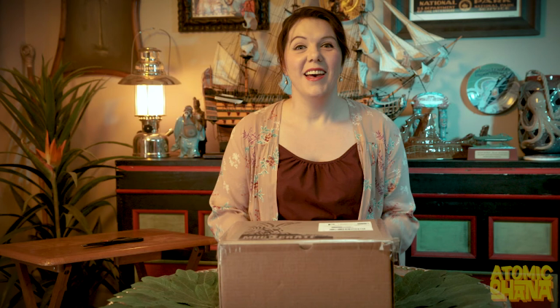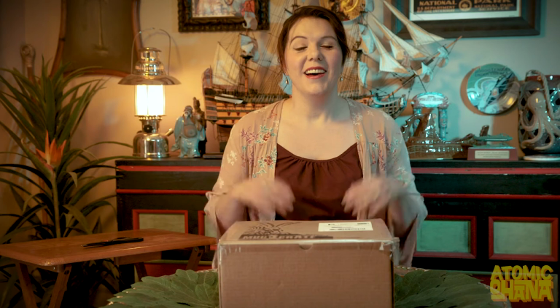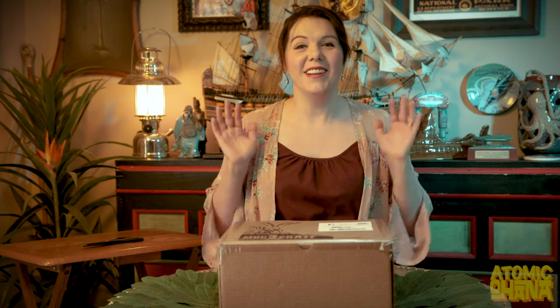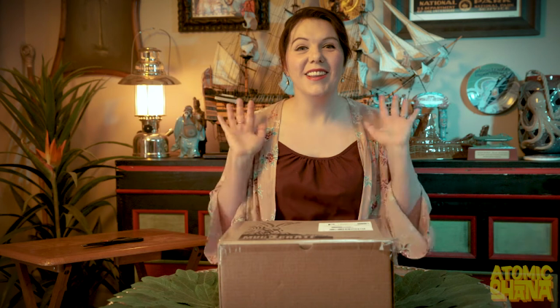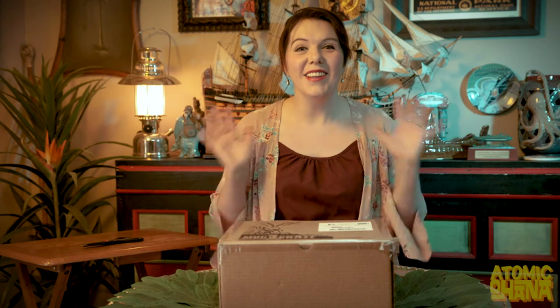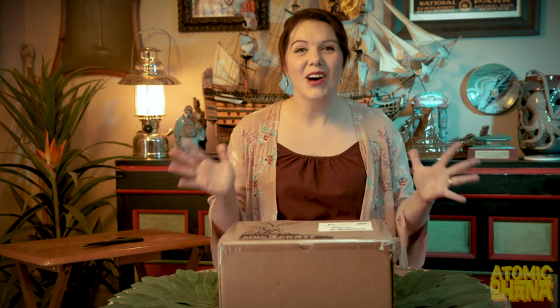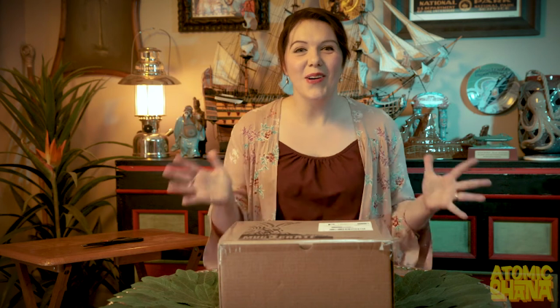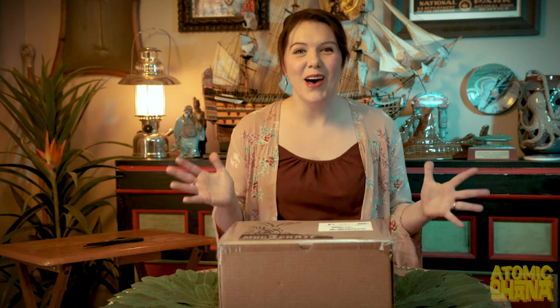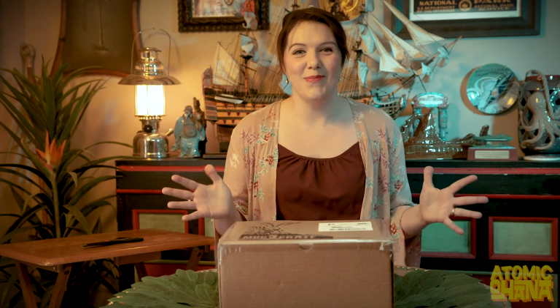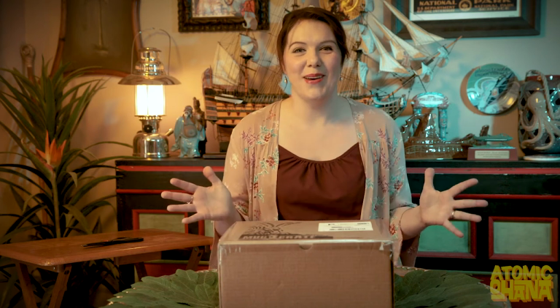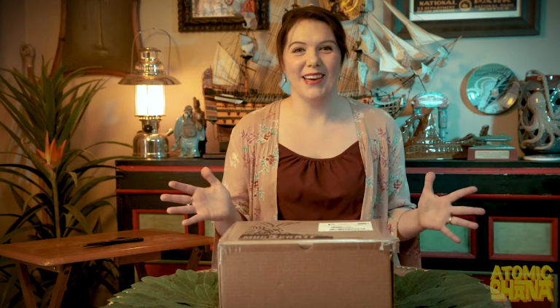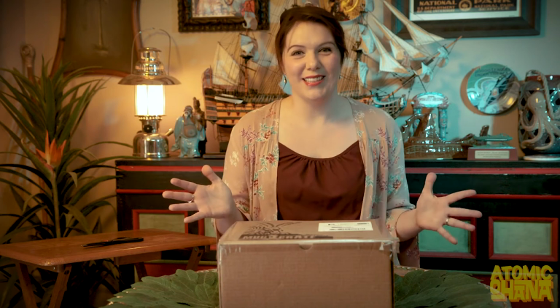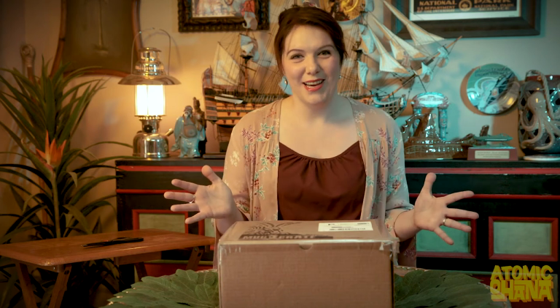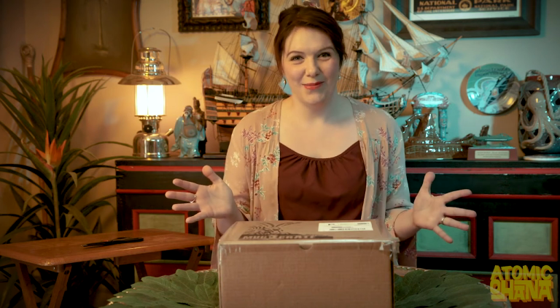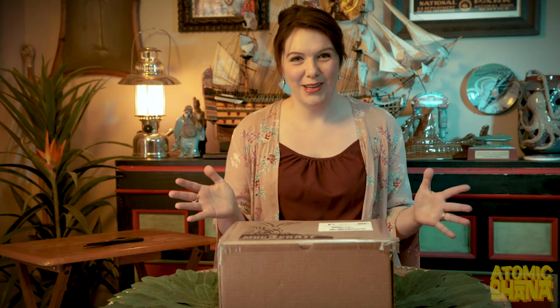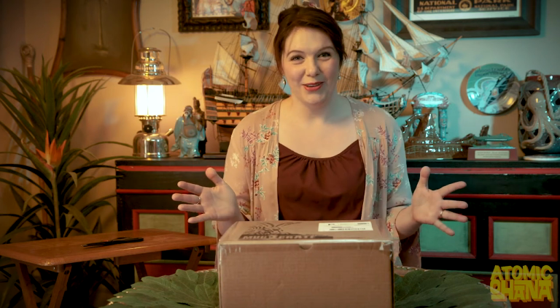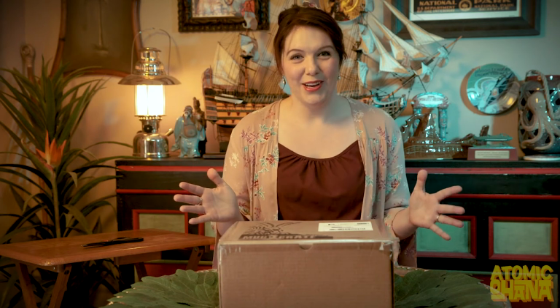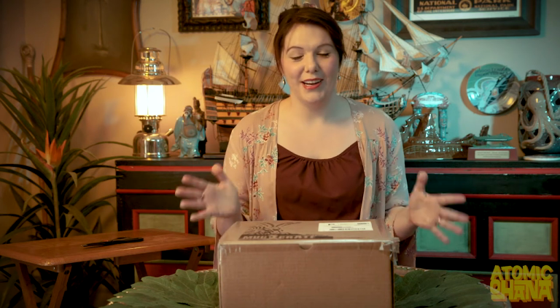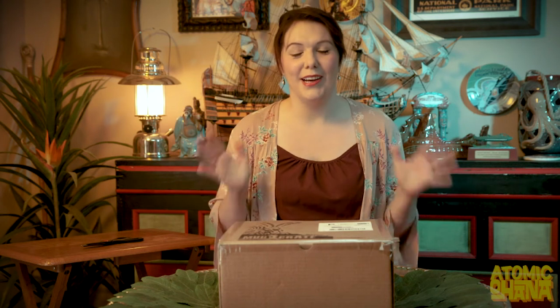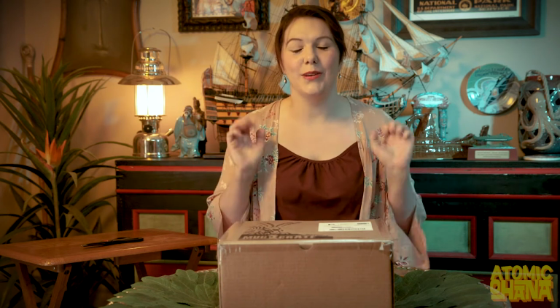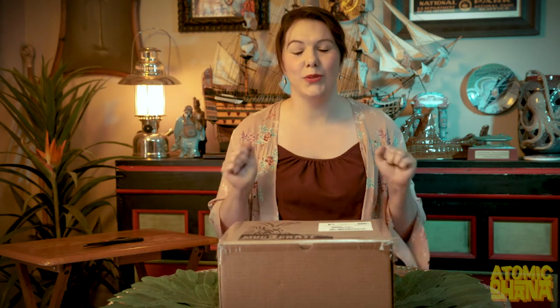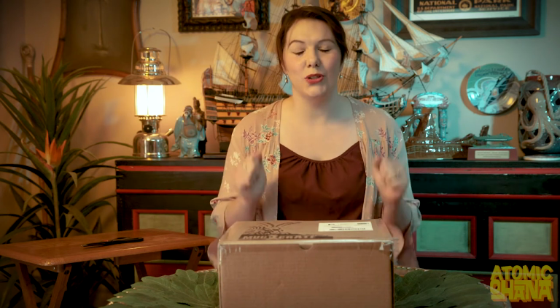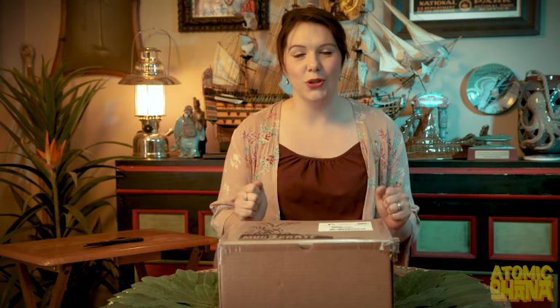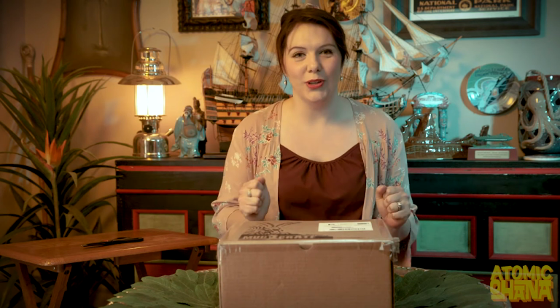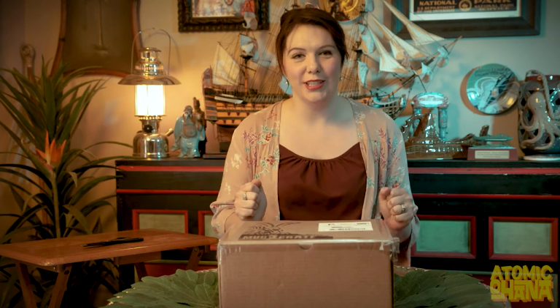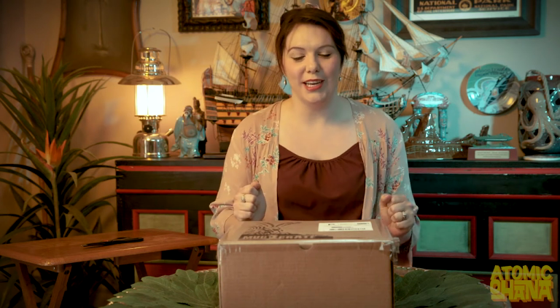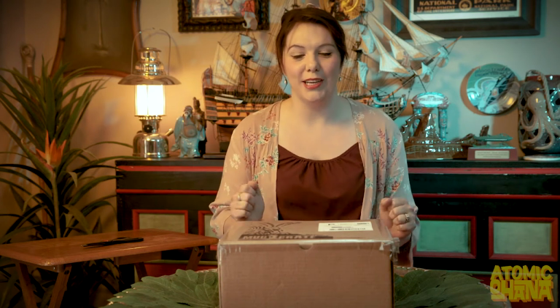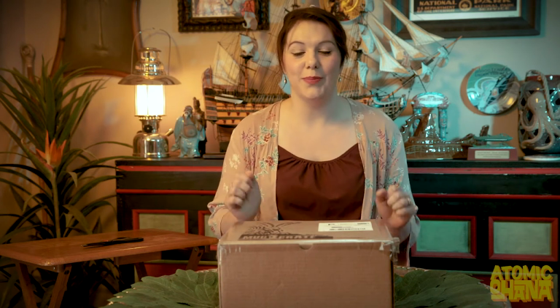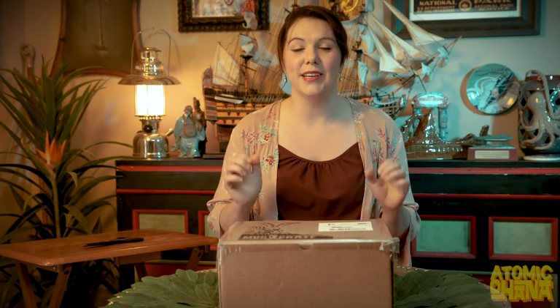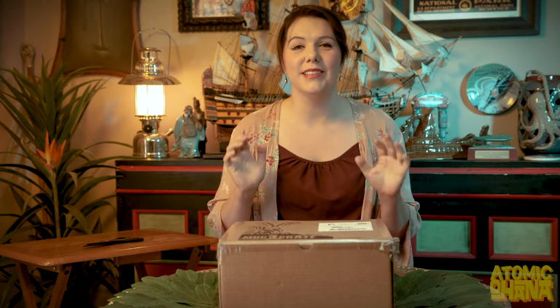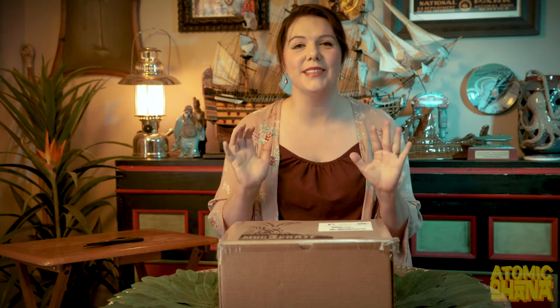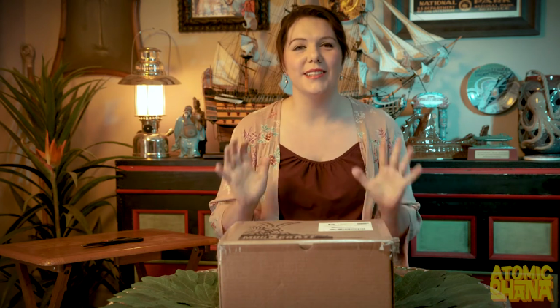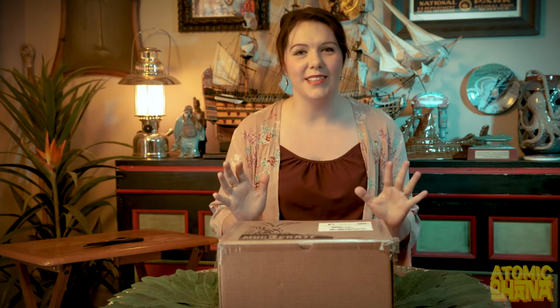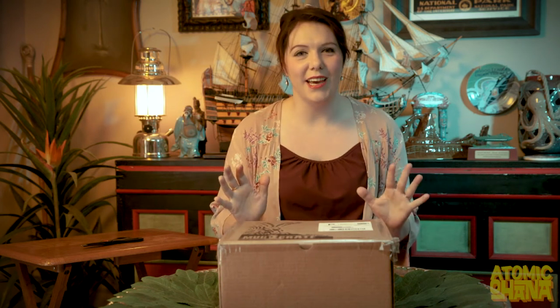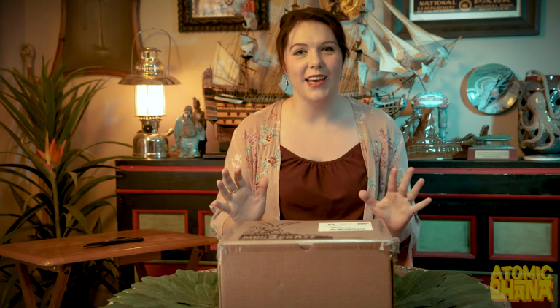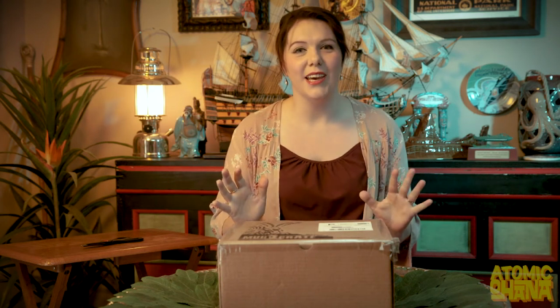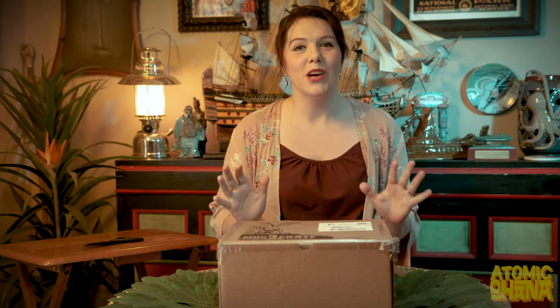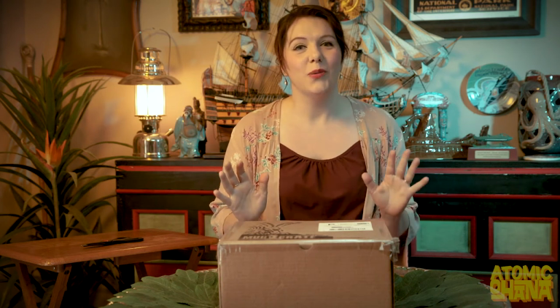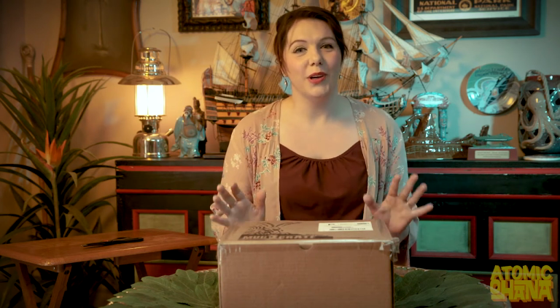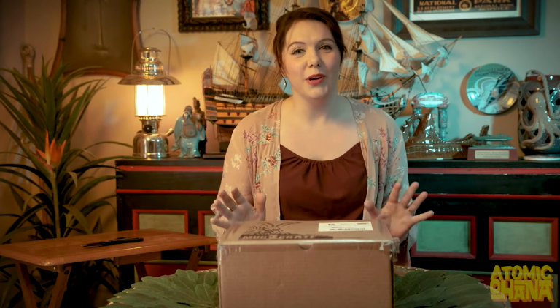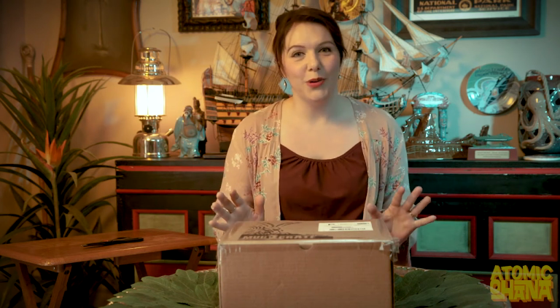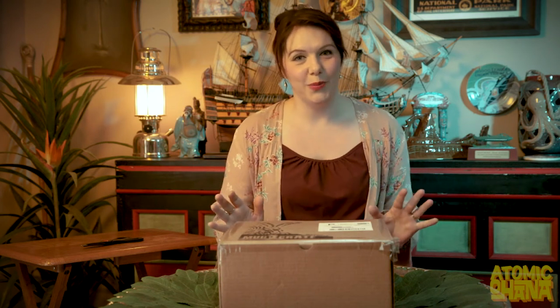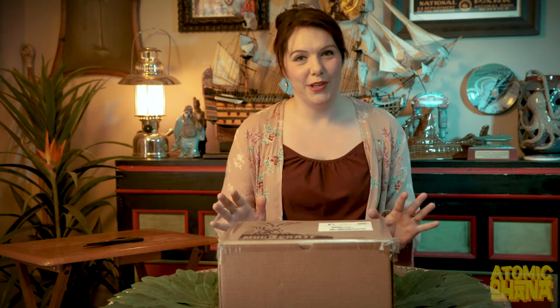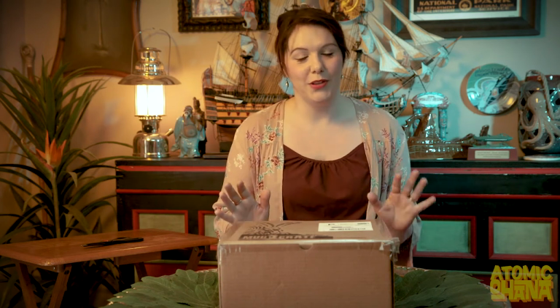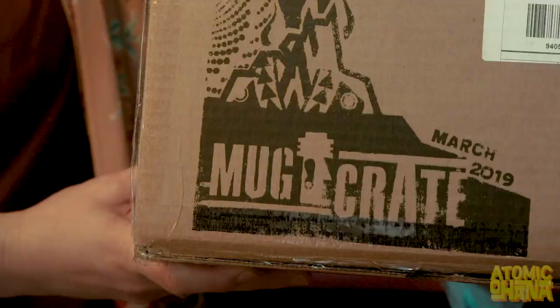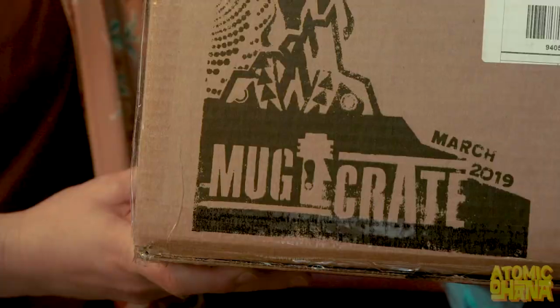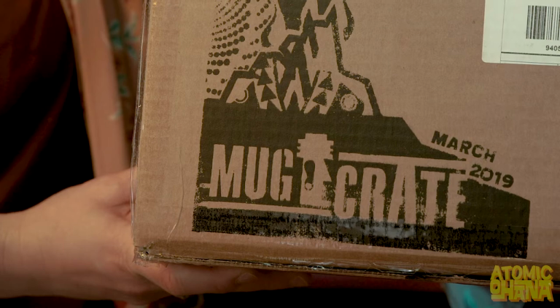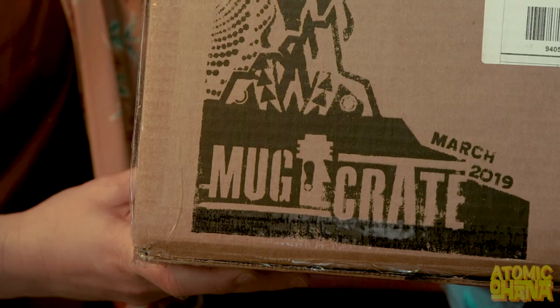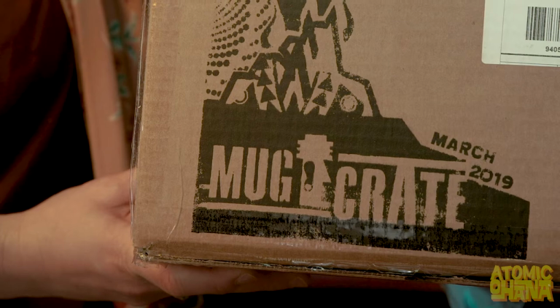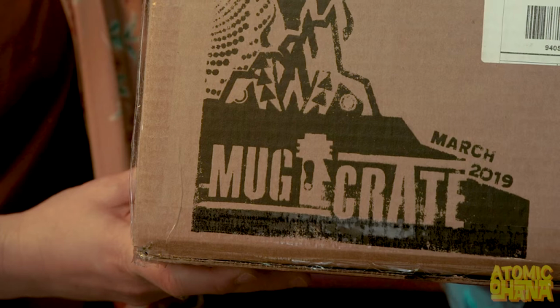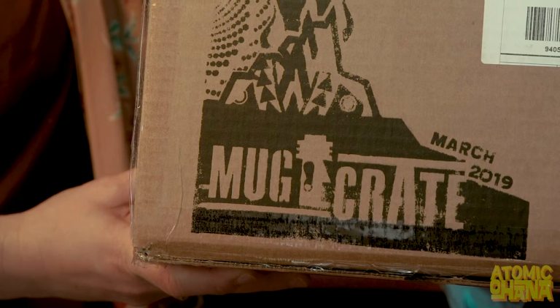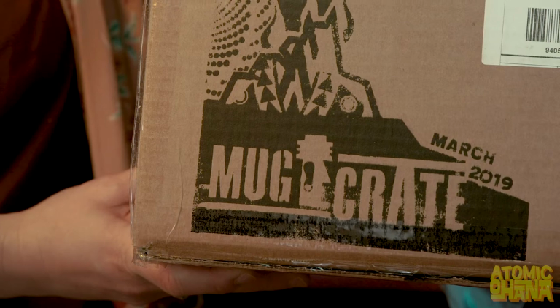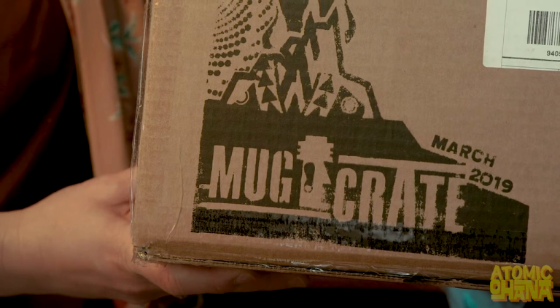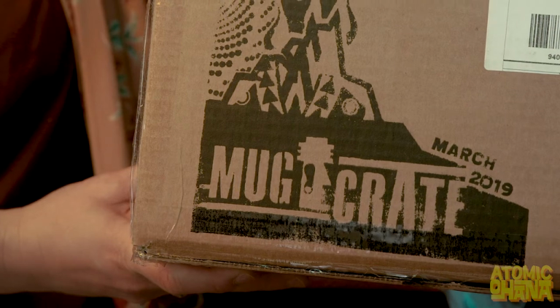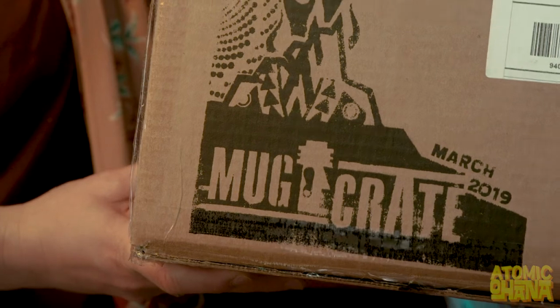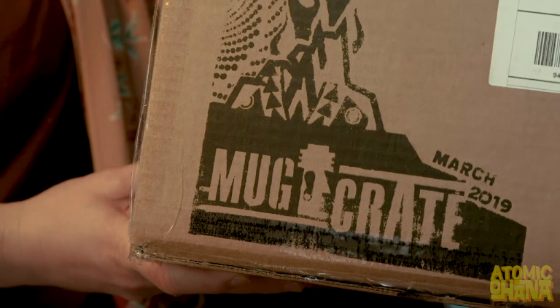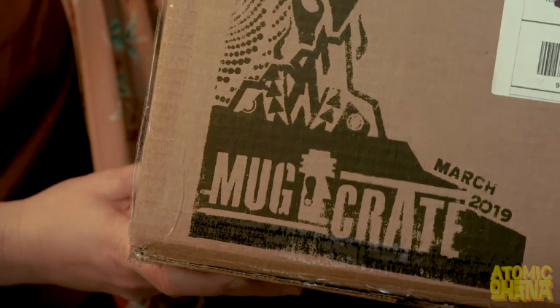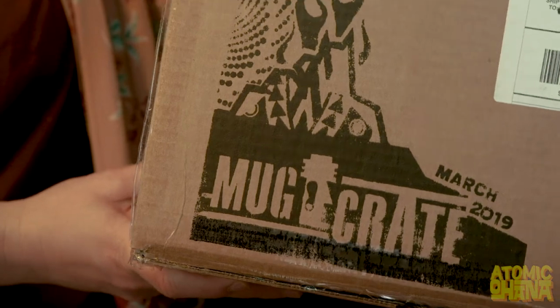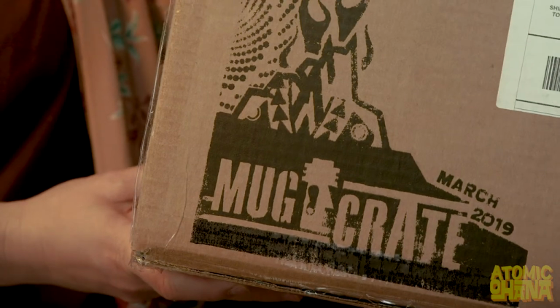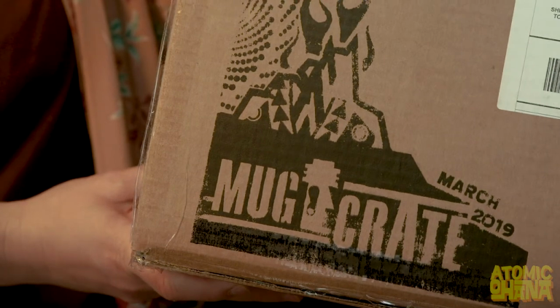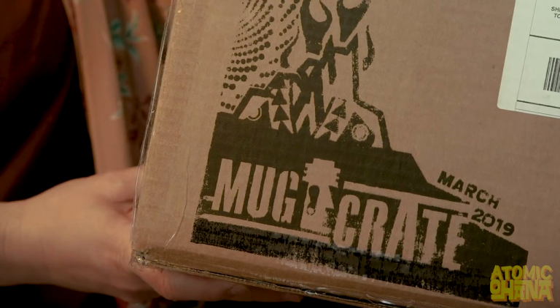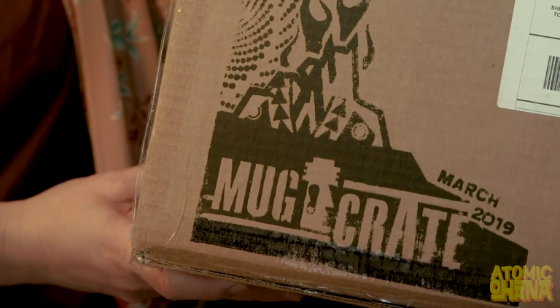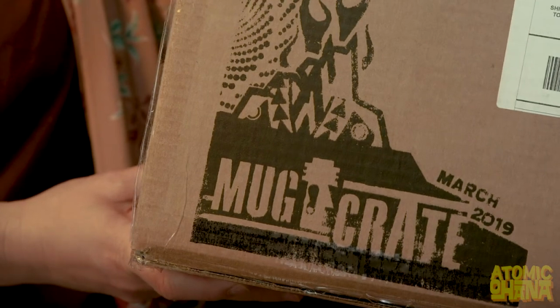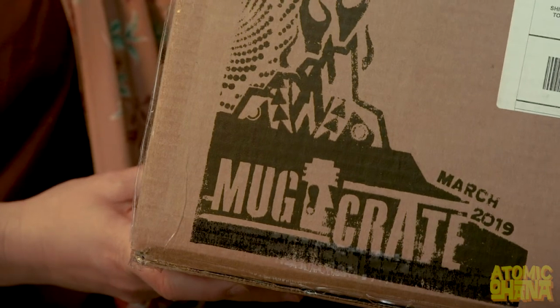Aloha my Atomic Ohana! I am so excited because today we are opening the March 2019 mug crate.